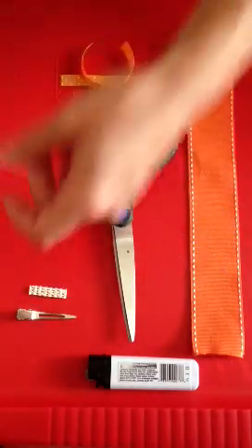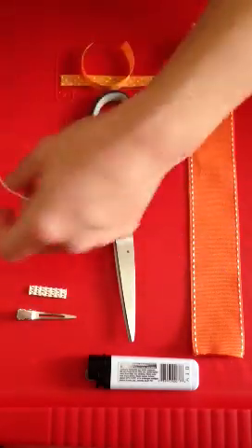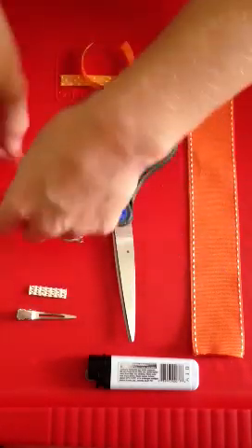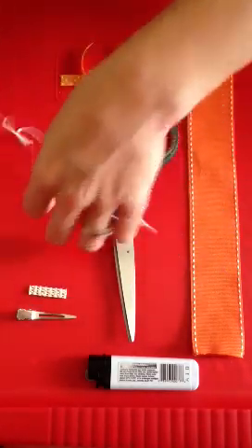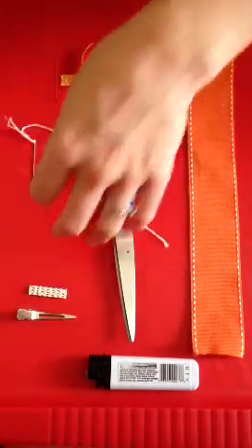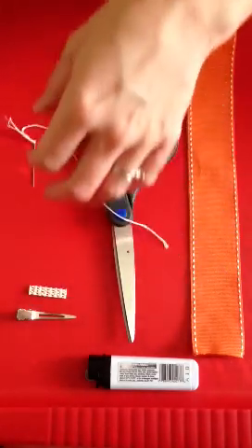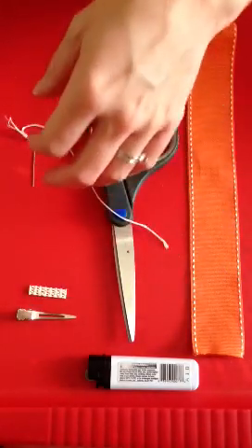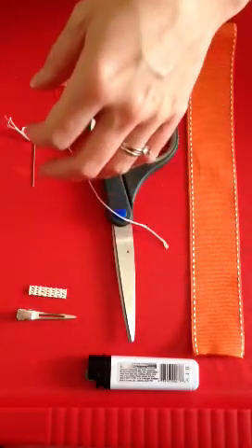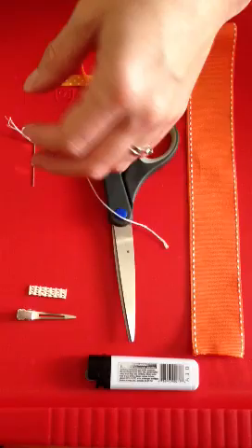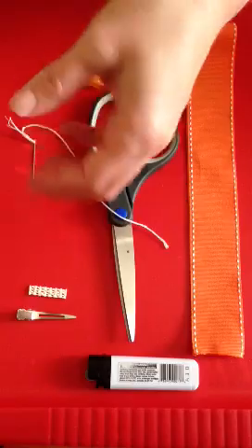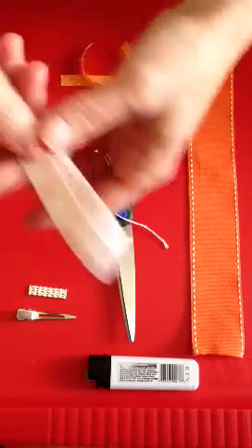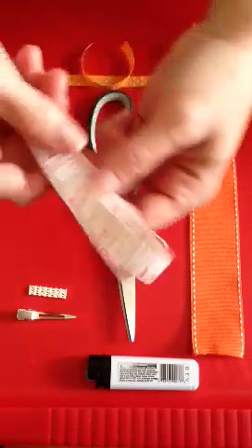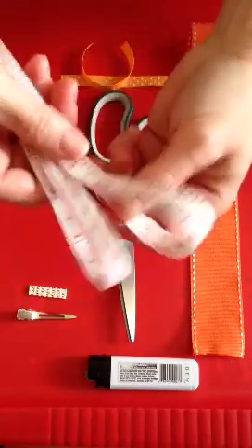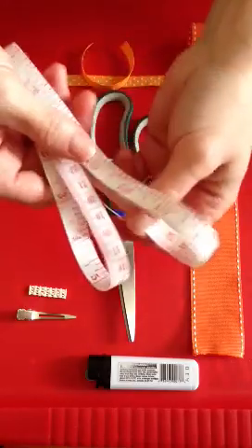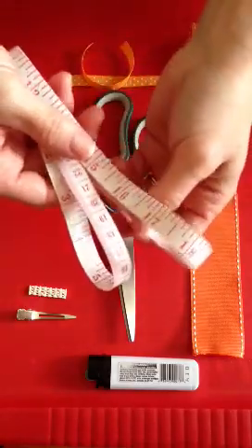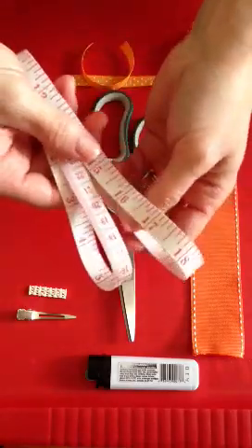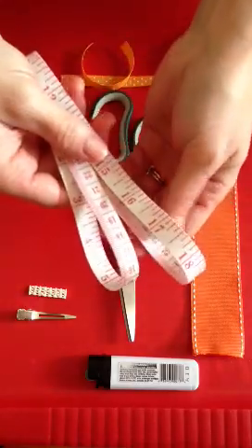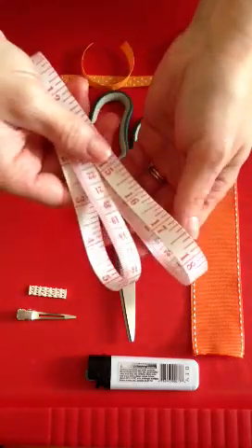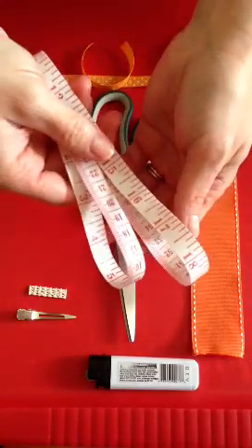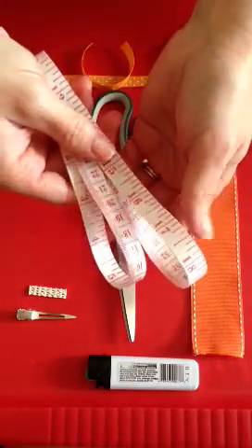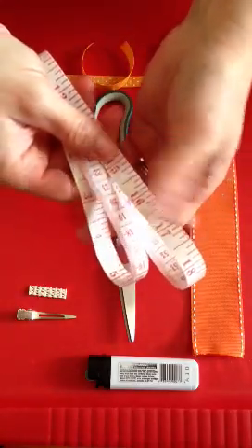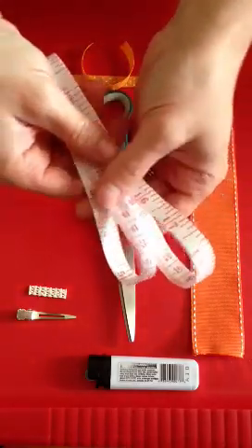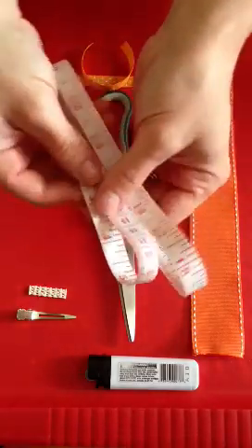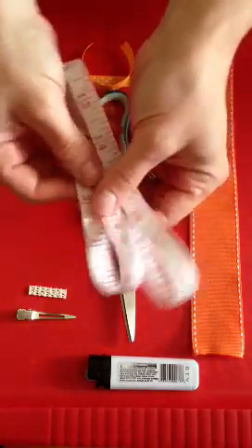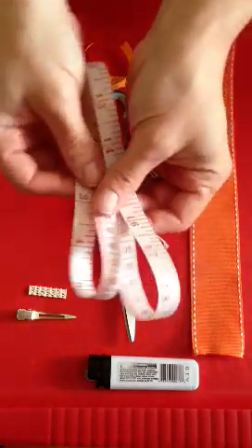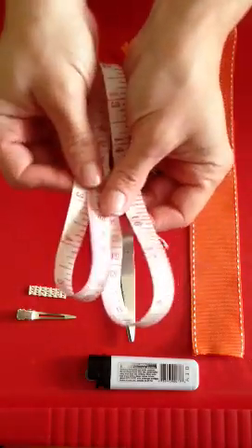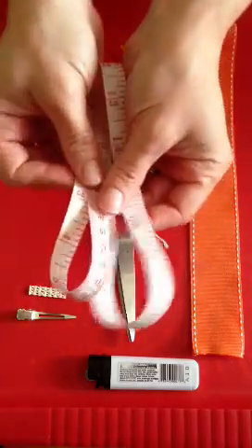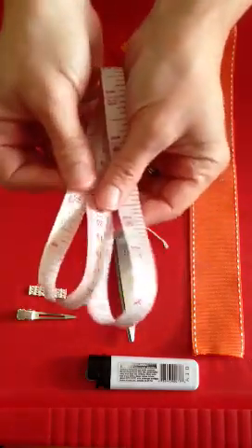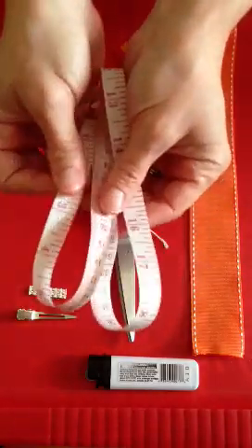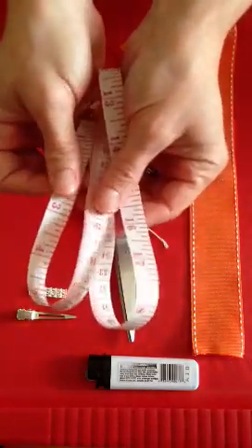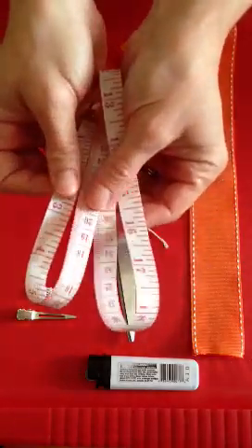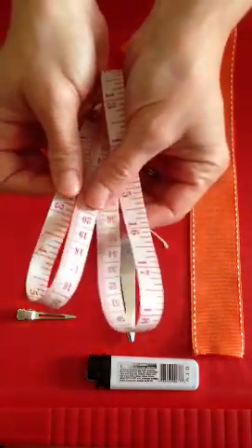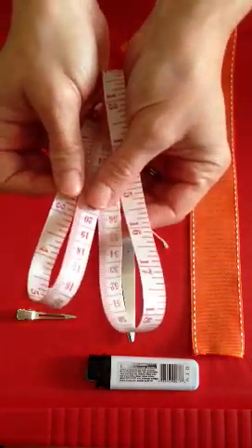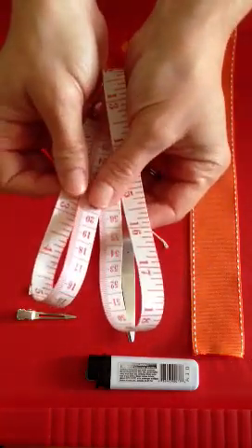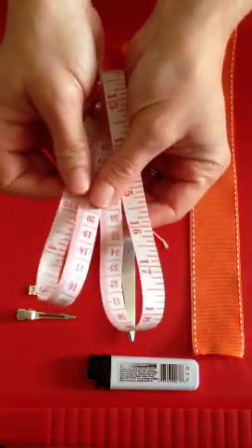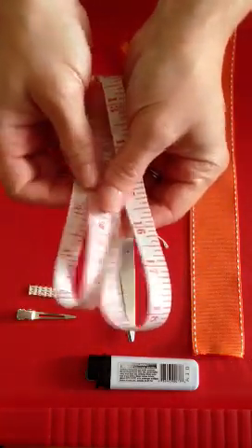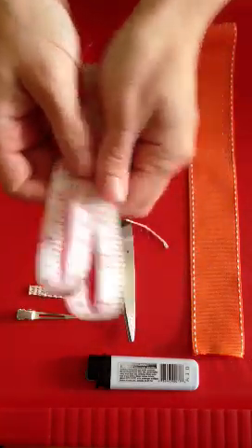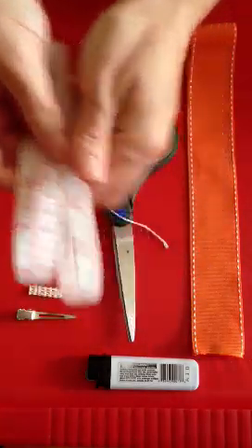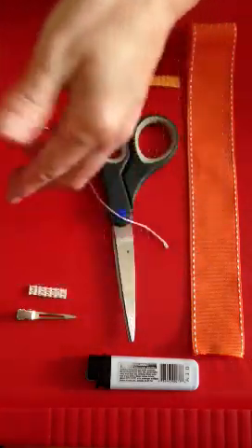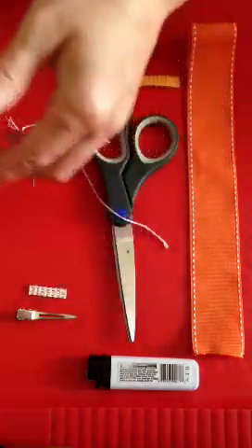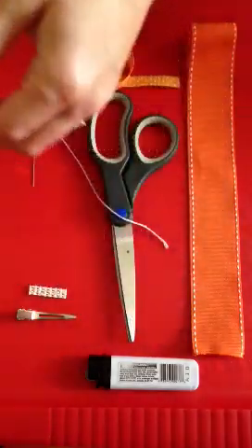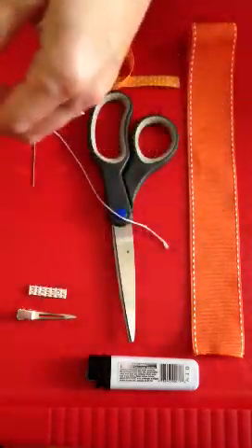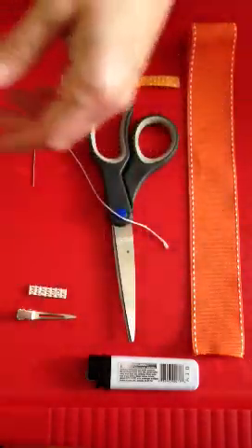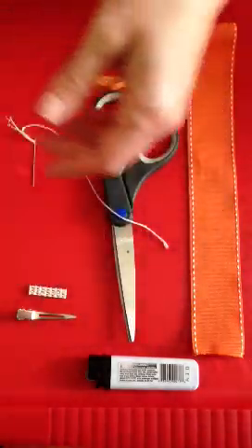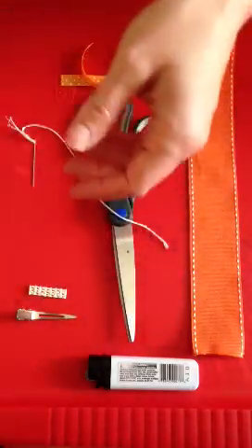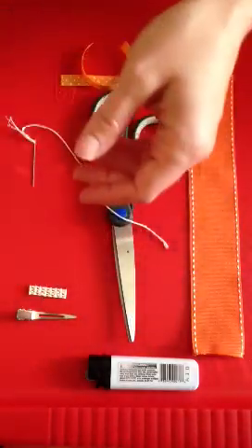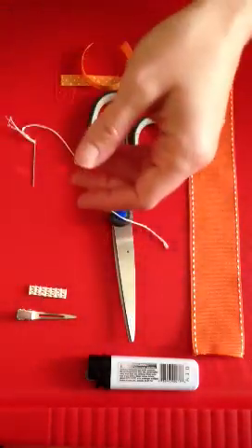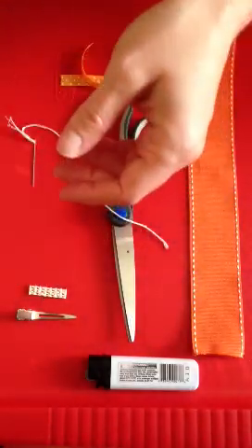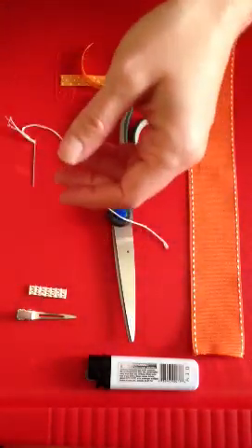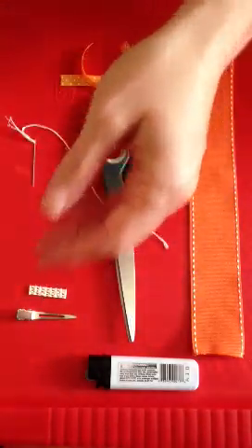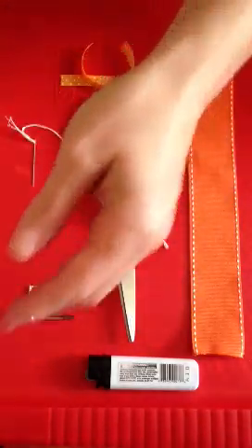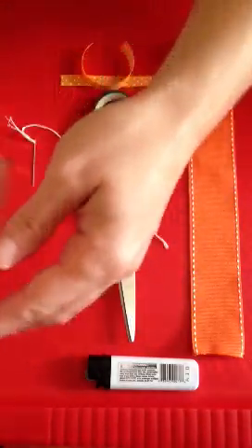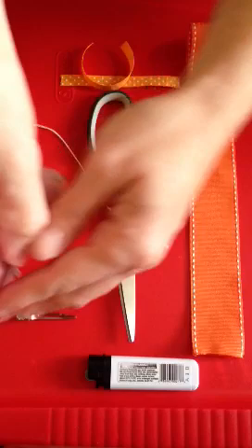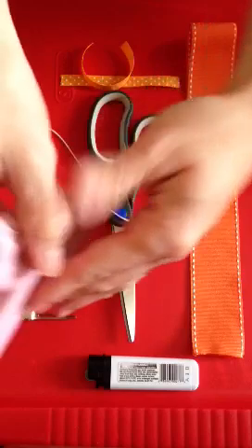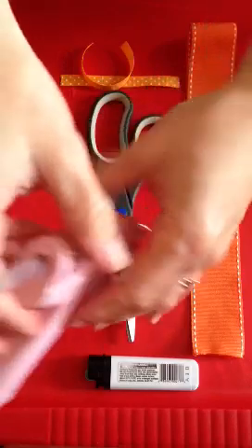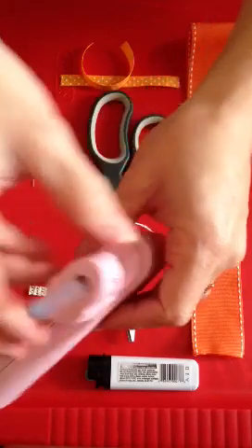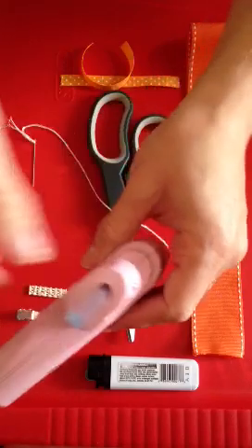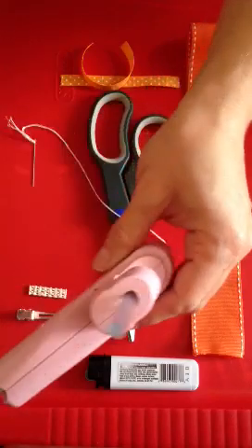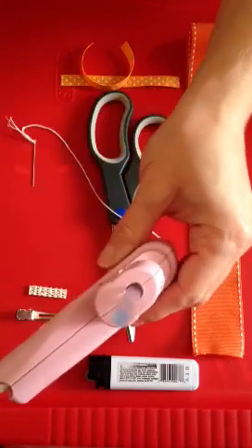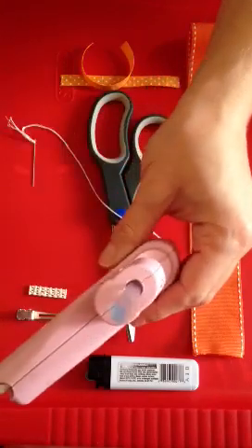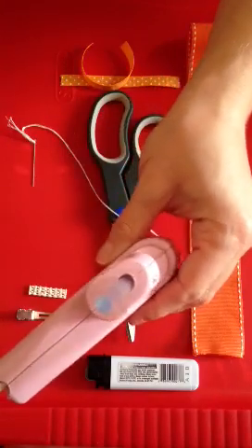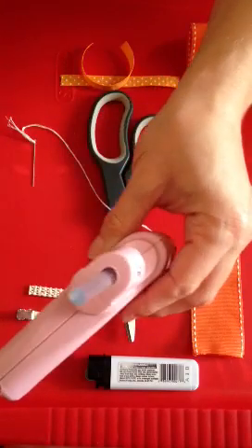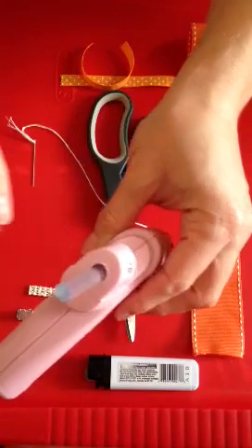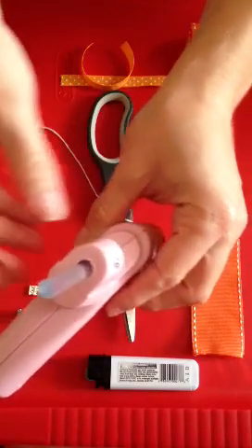You're also going to need a ruler to measure out your ribbon or a tape measure. And you're also going to need a hot glue gun.